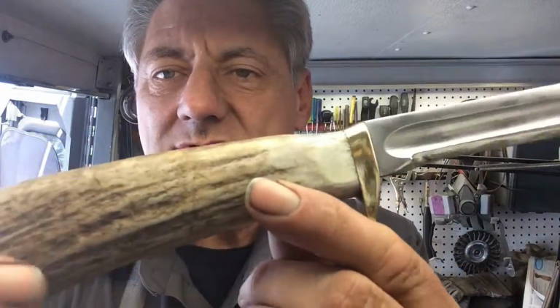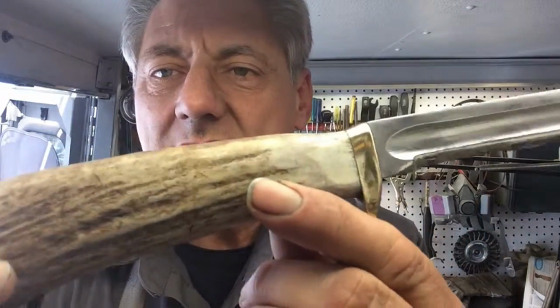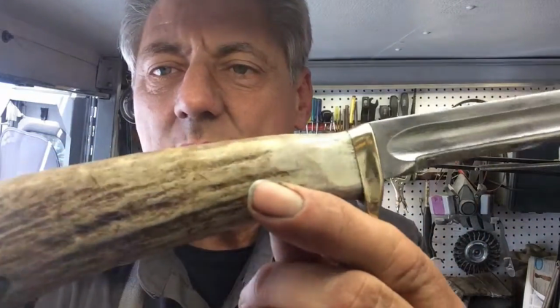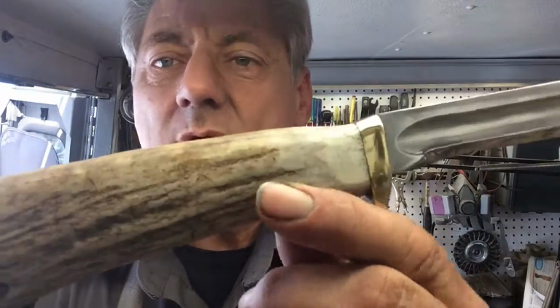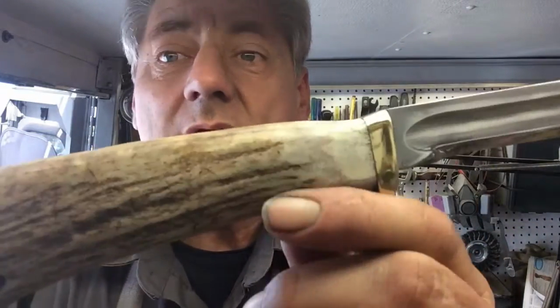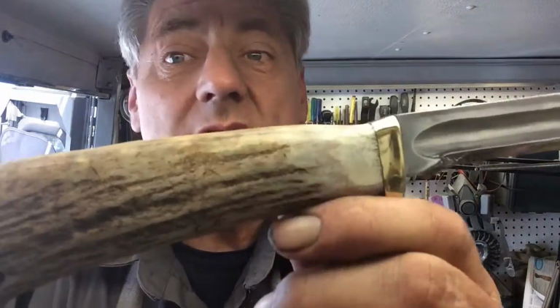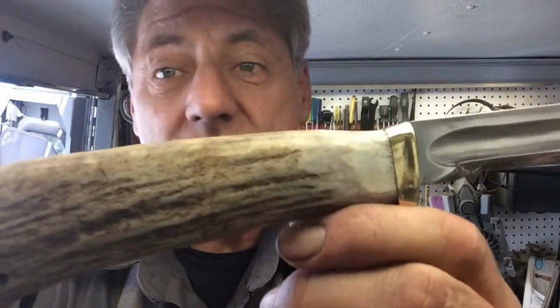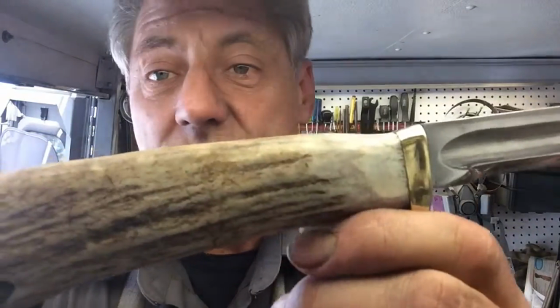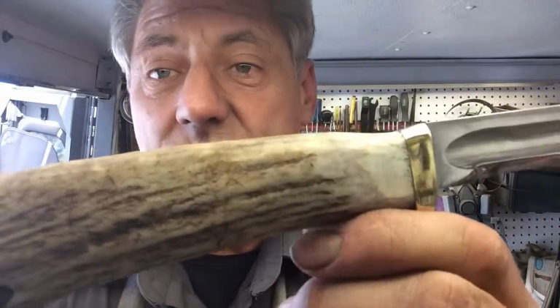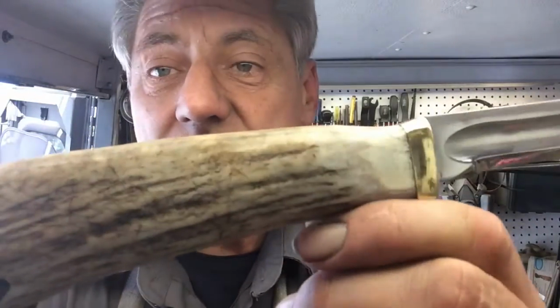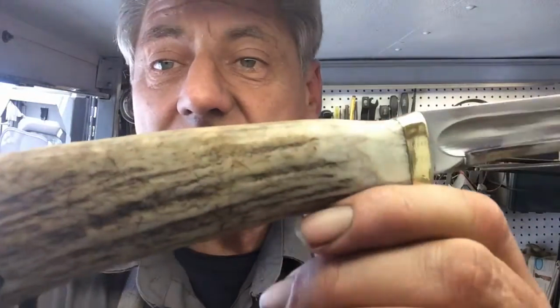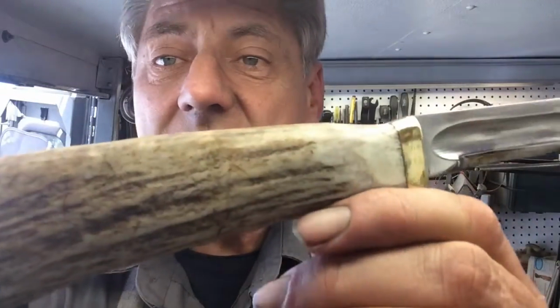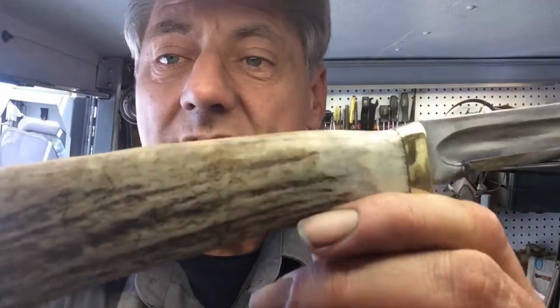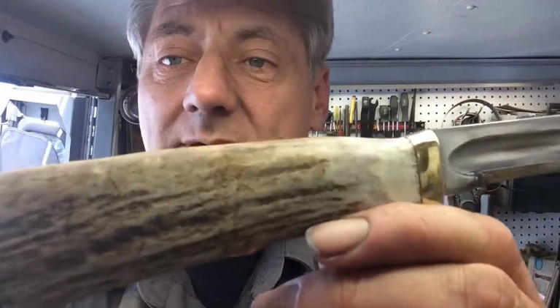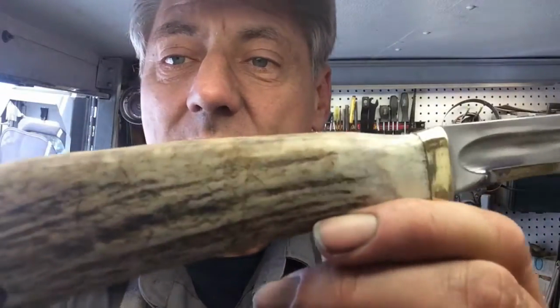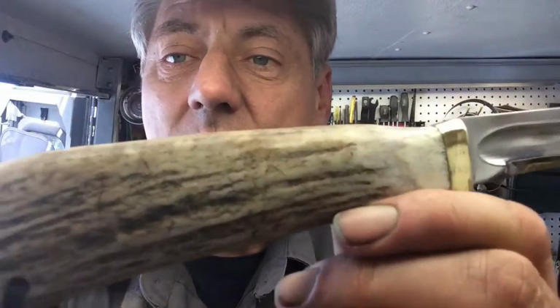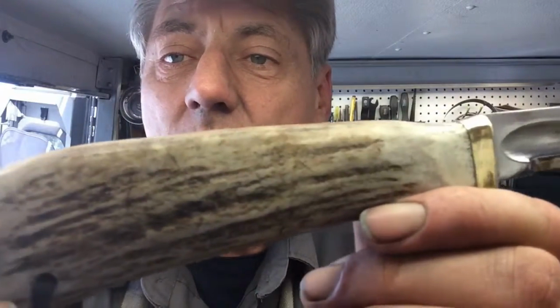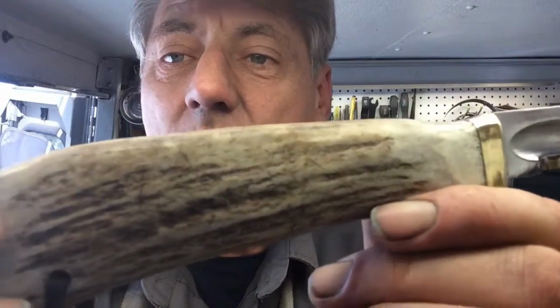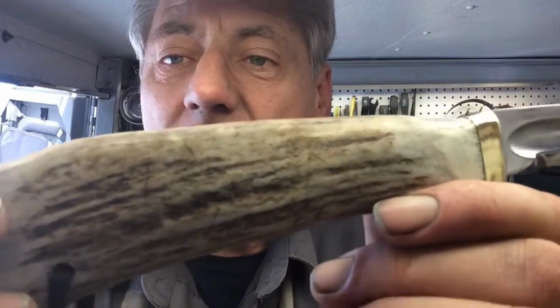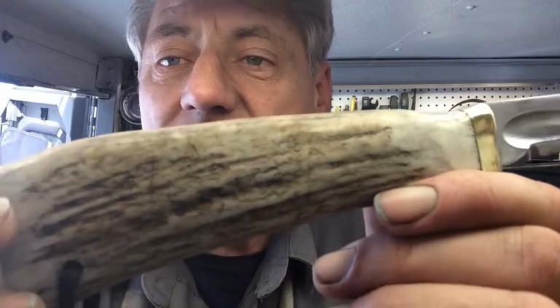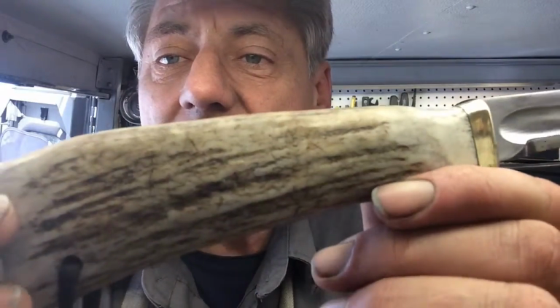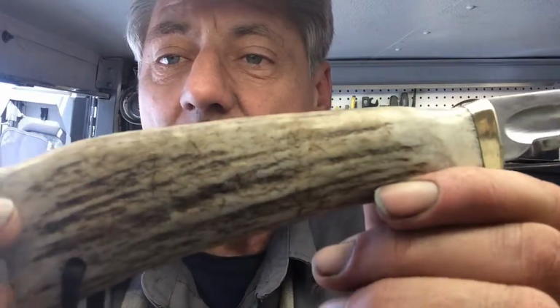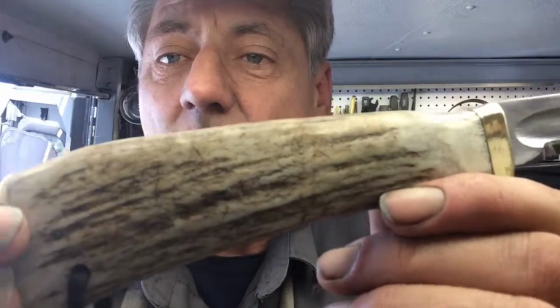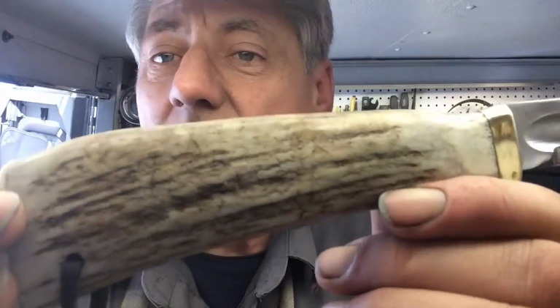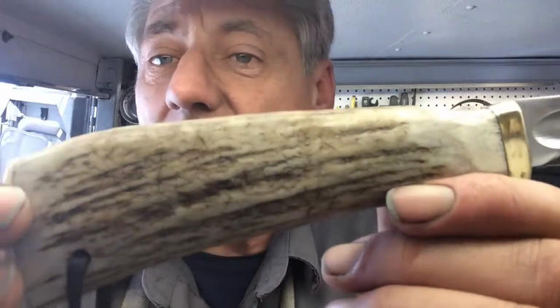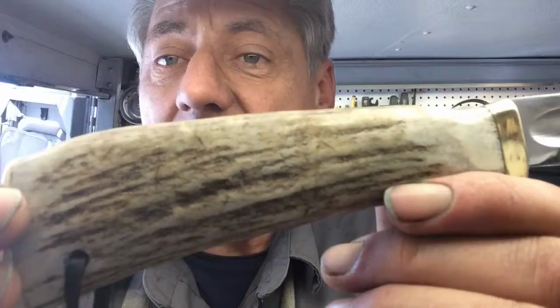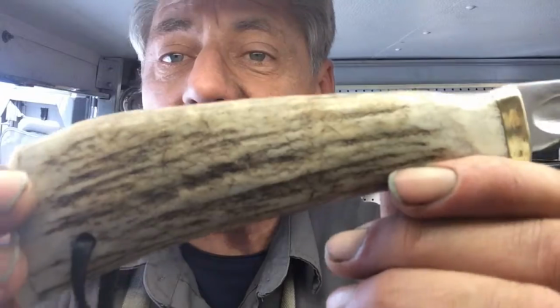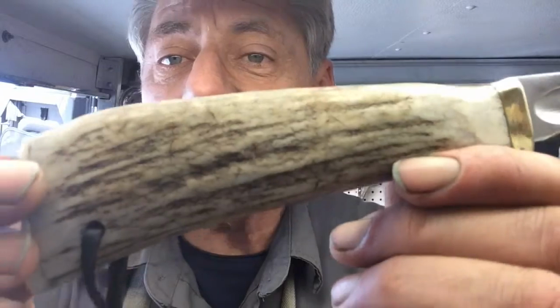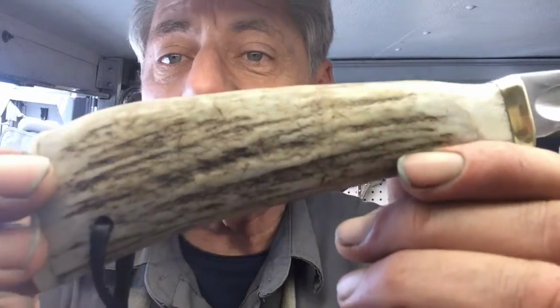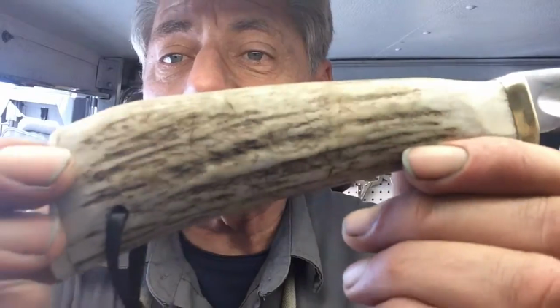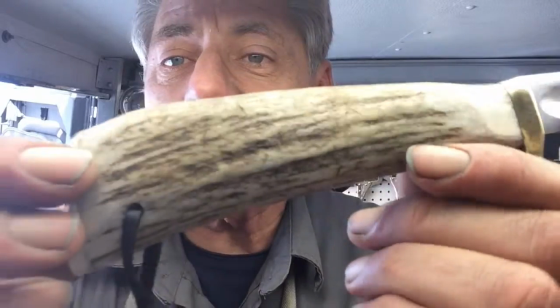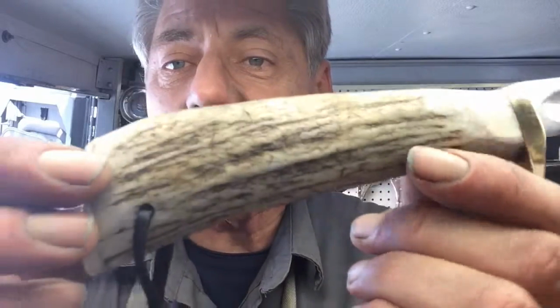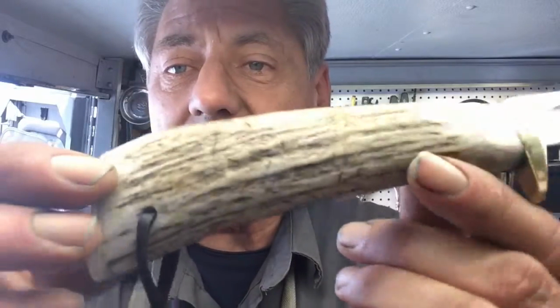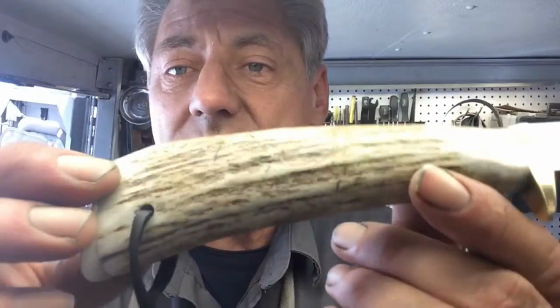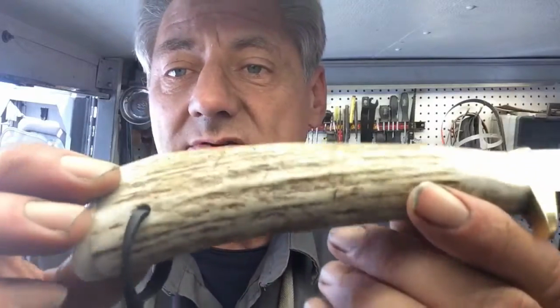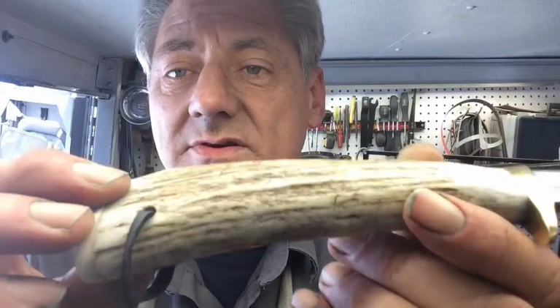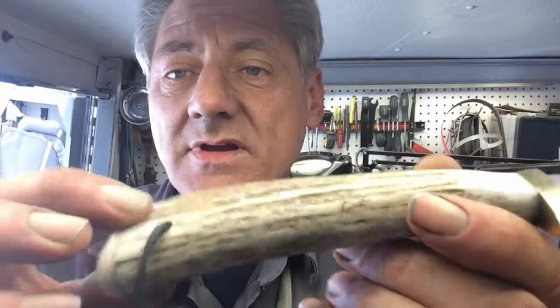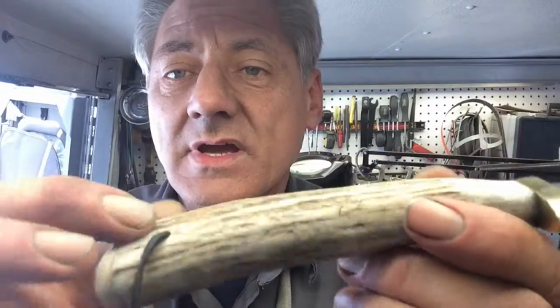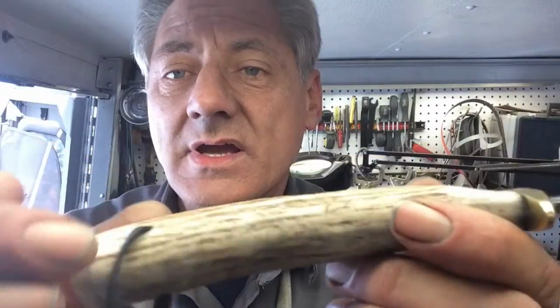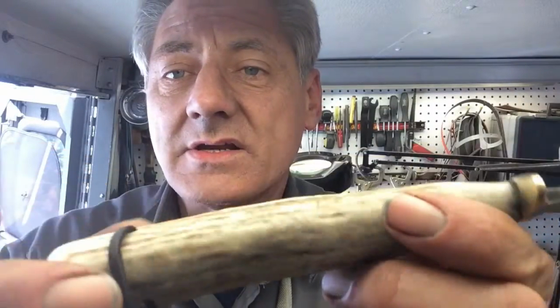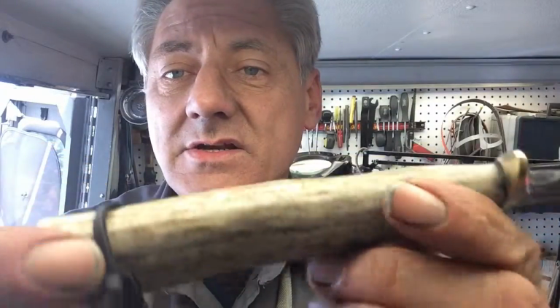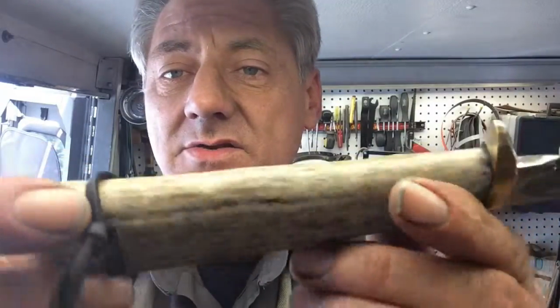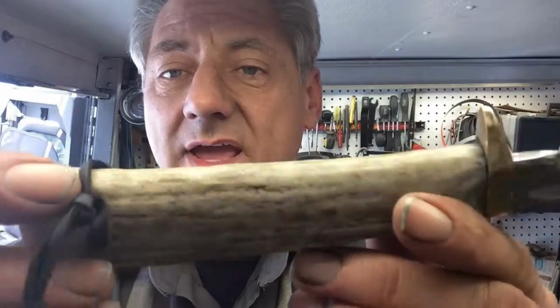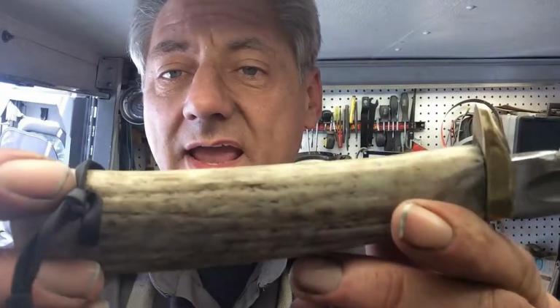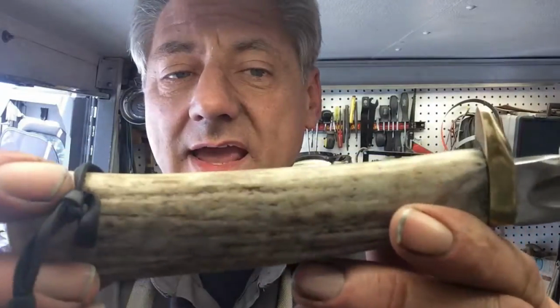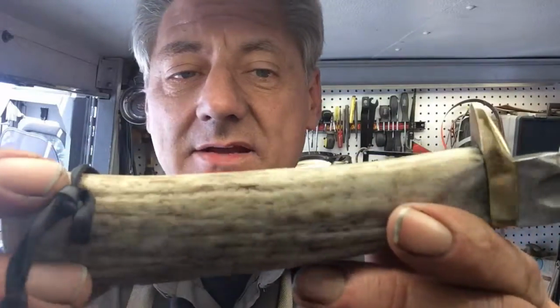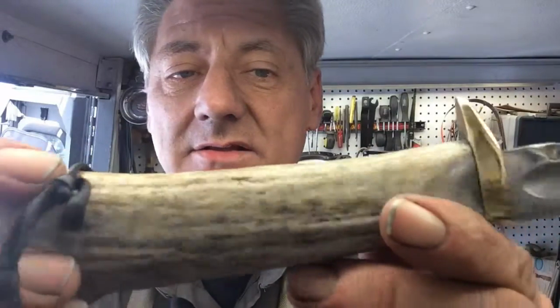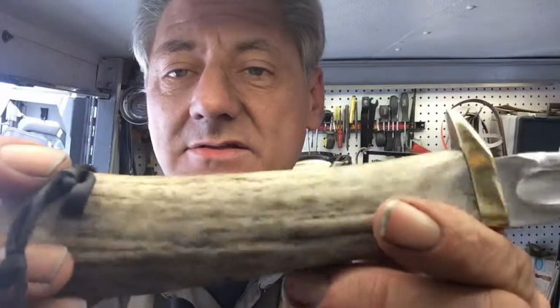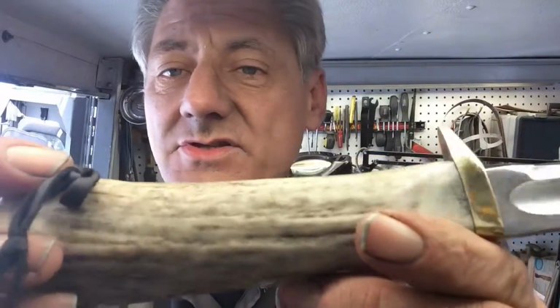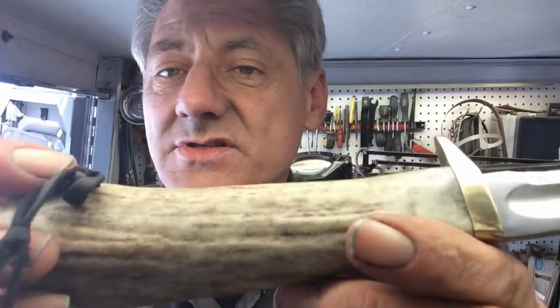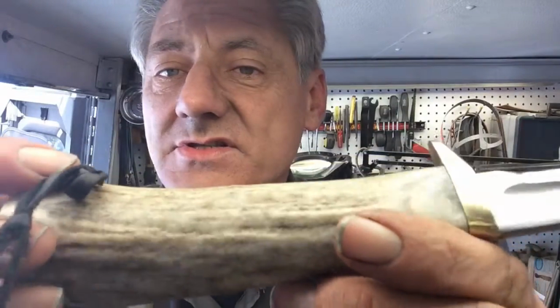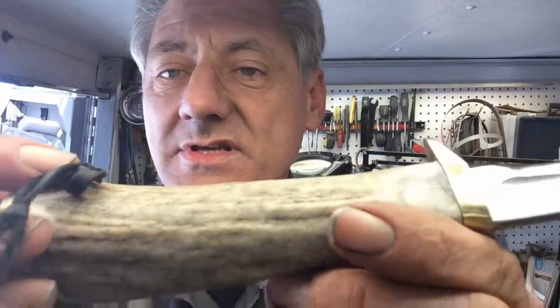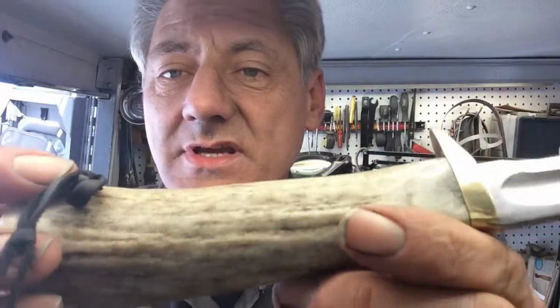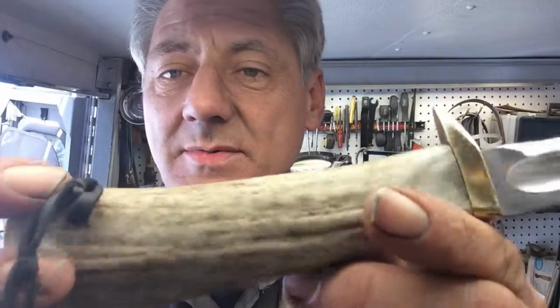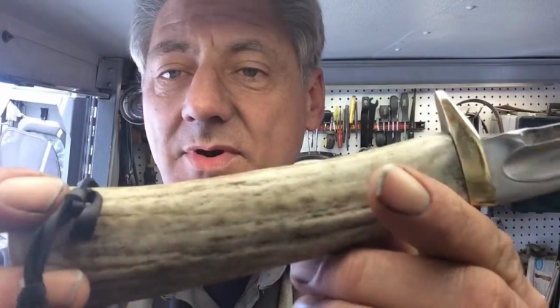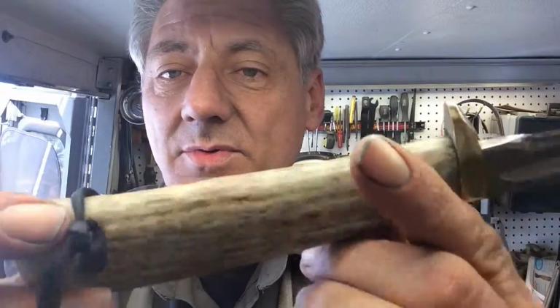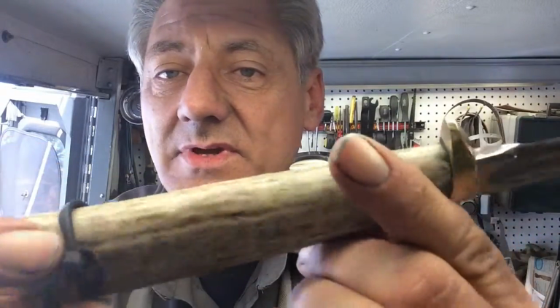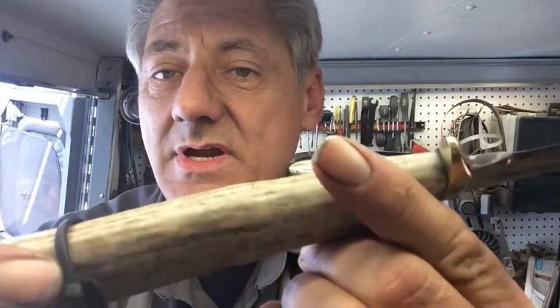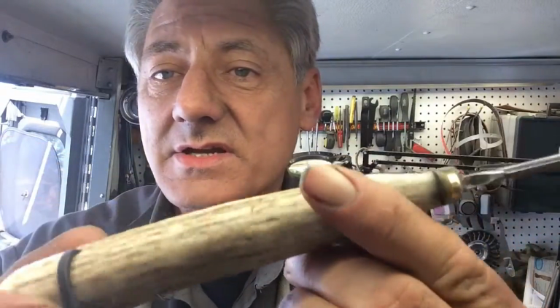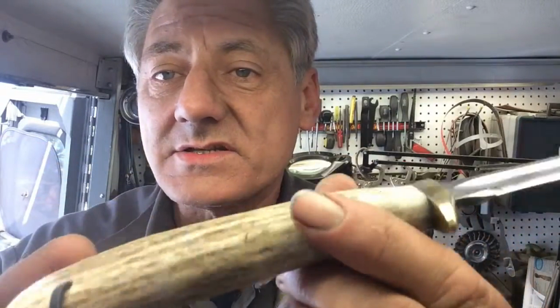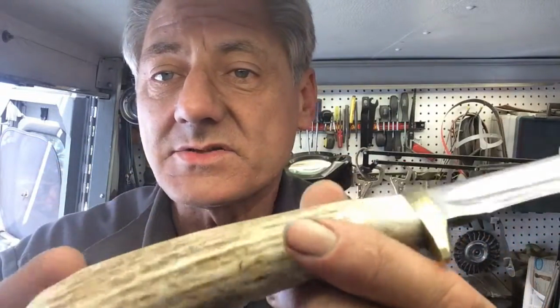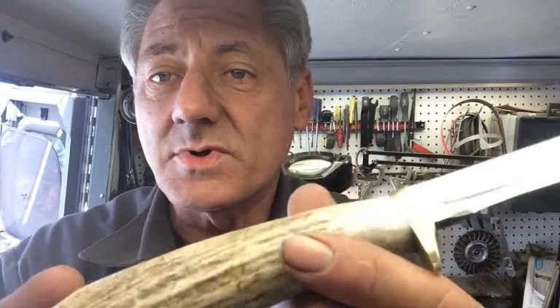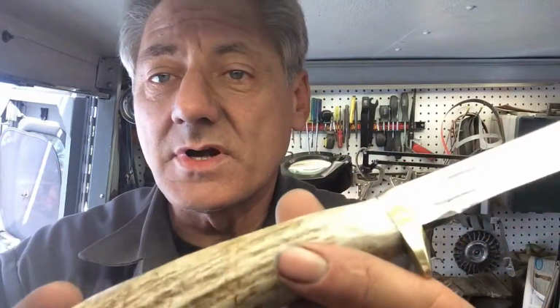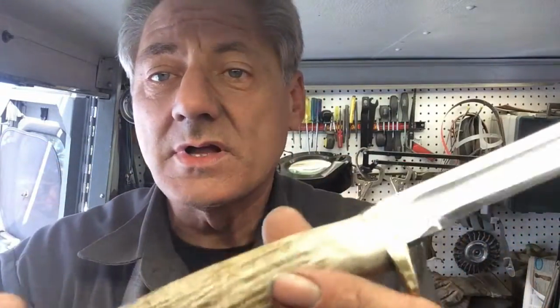I used orange oil extract to do the handle, and as you can see it came out really nice as well.